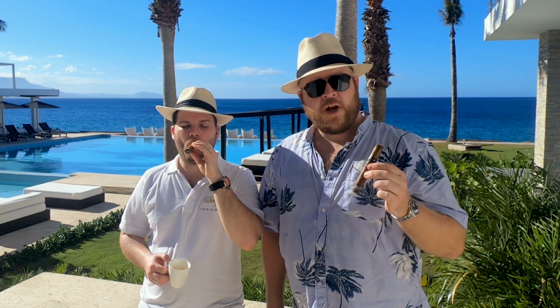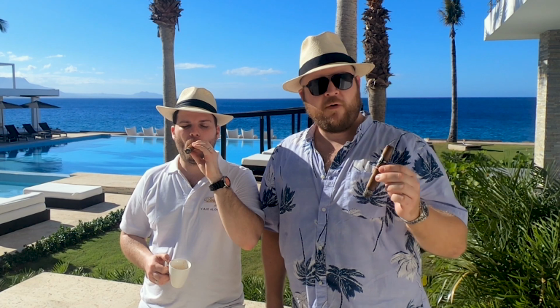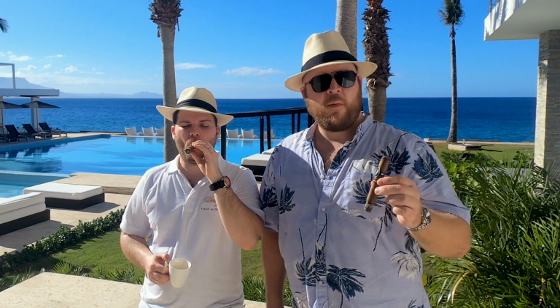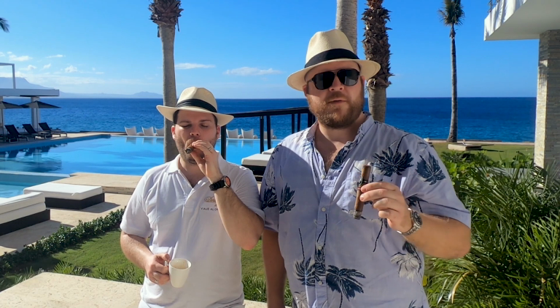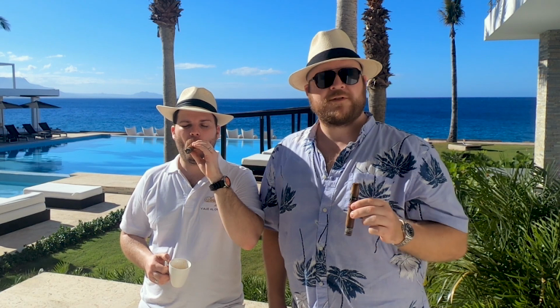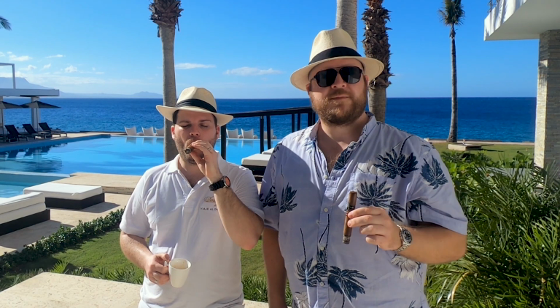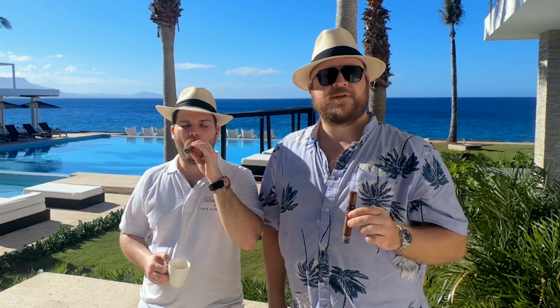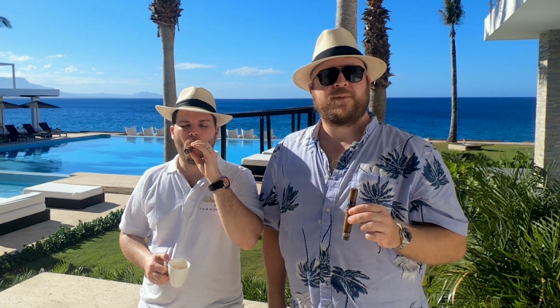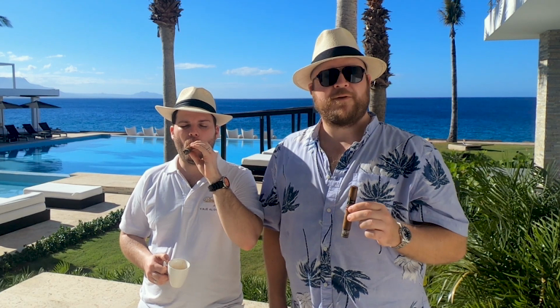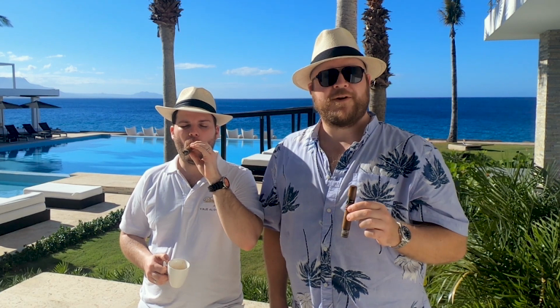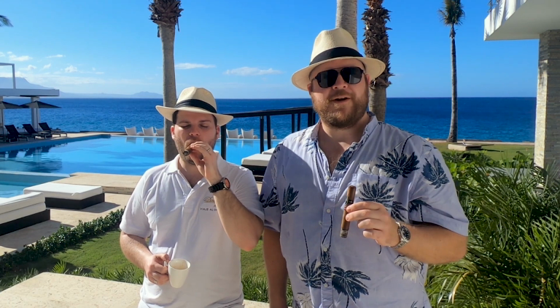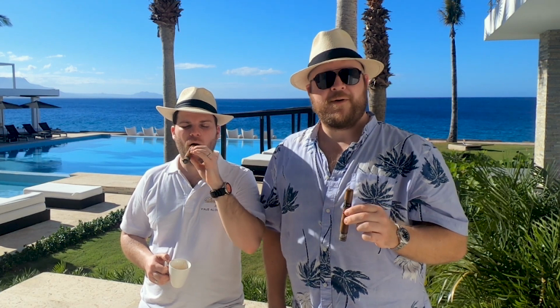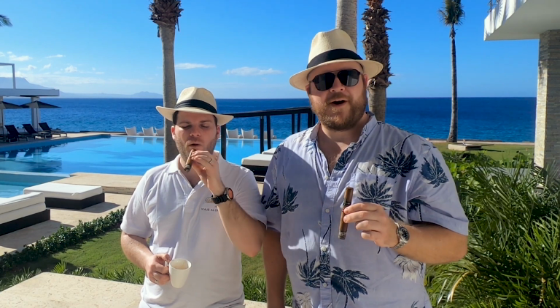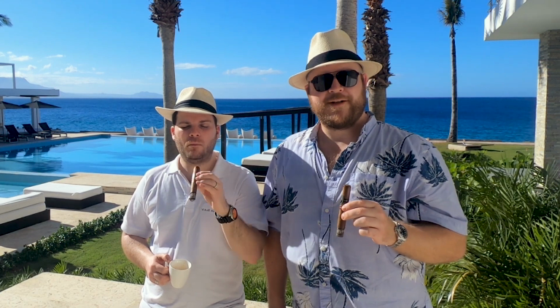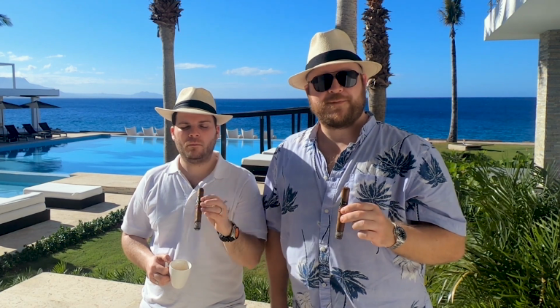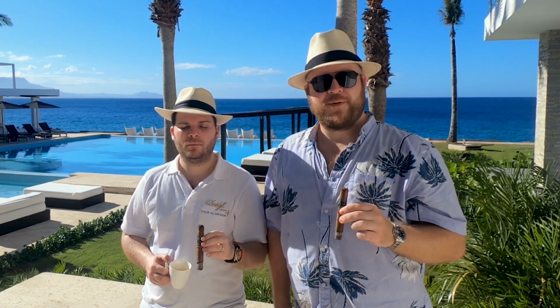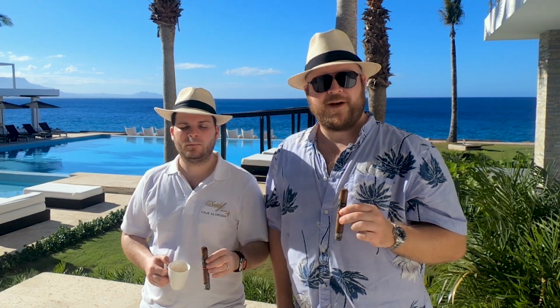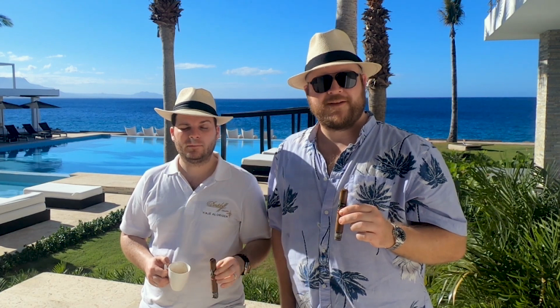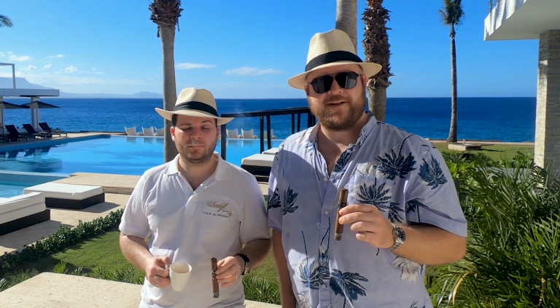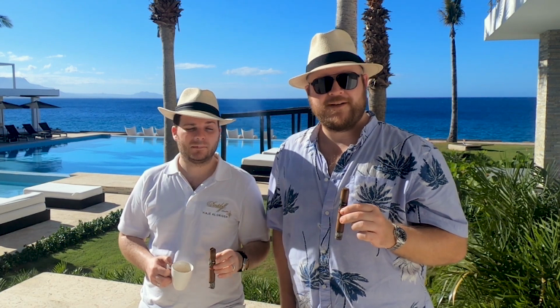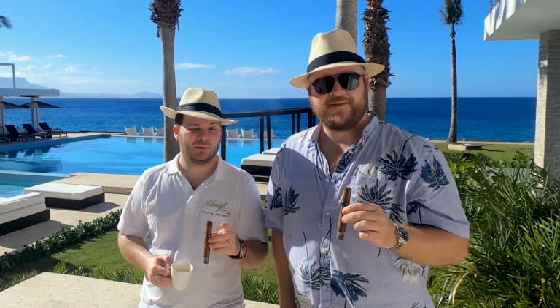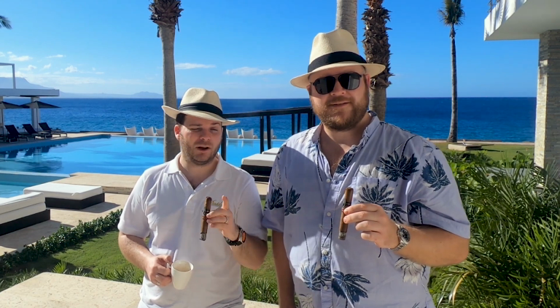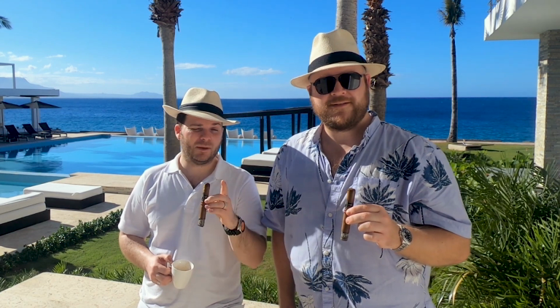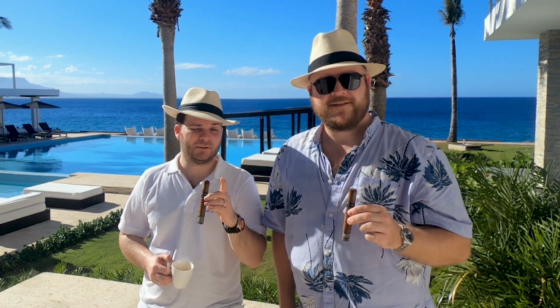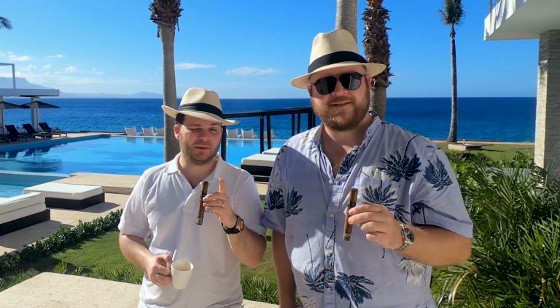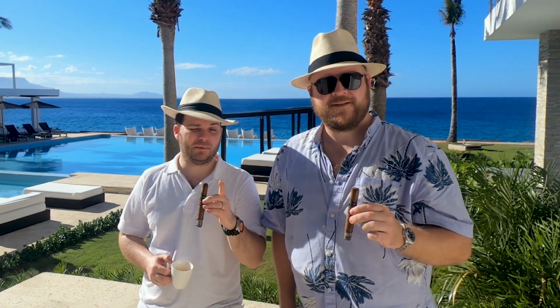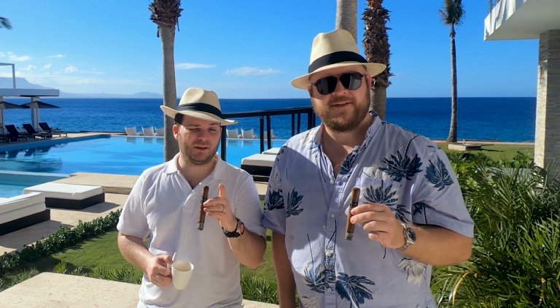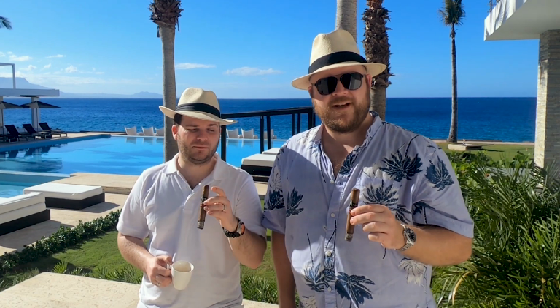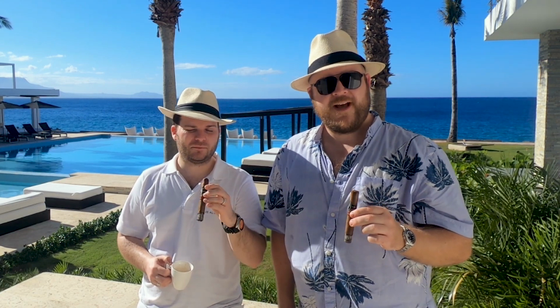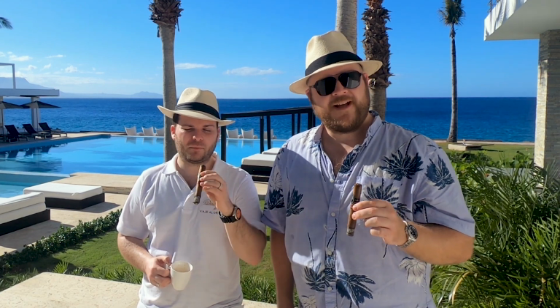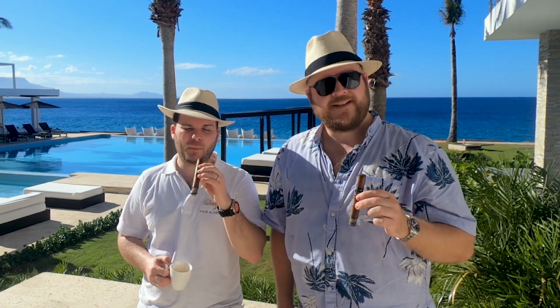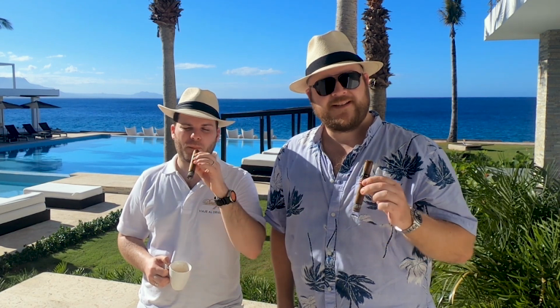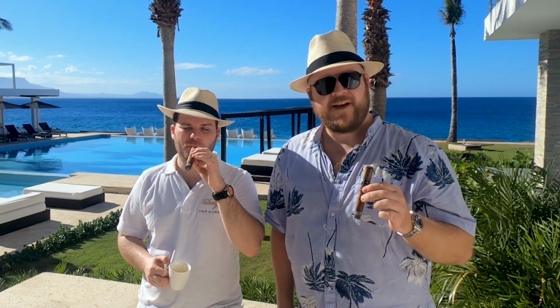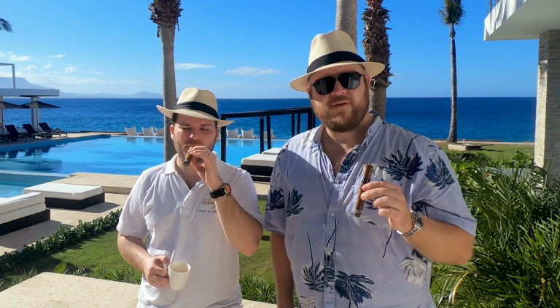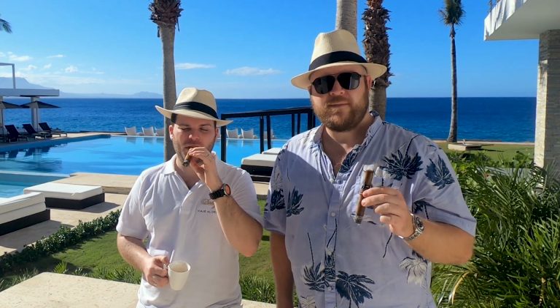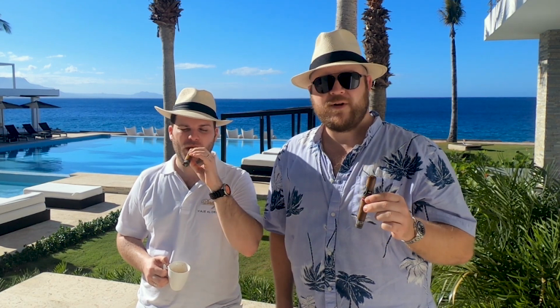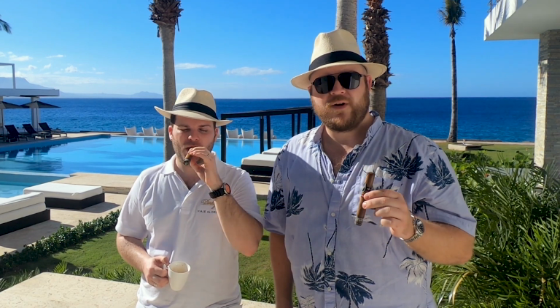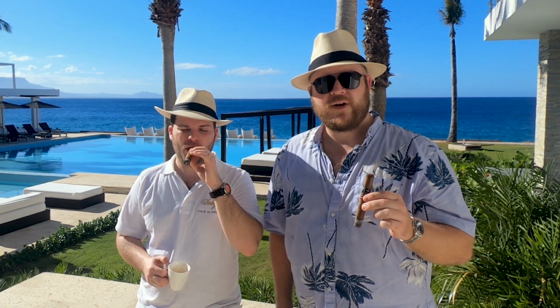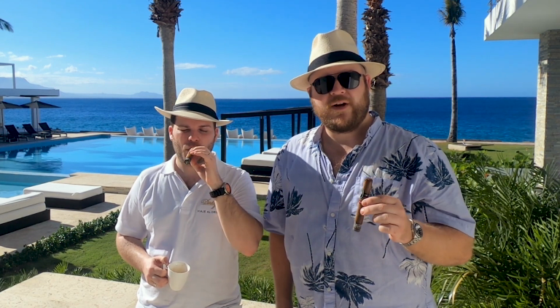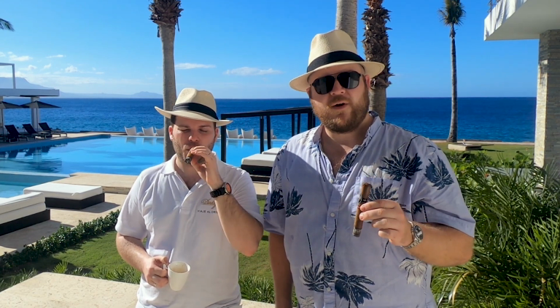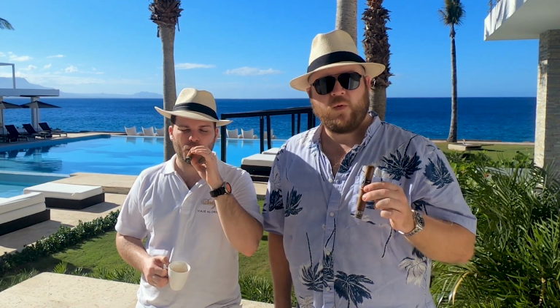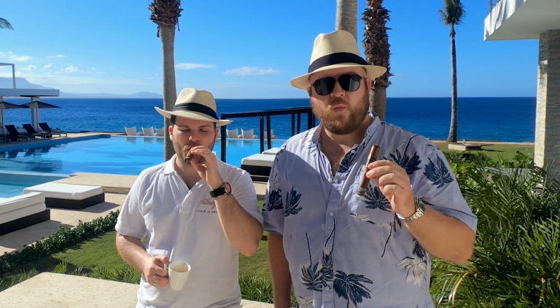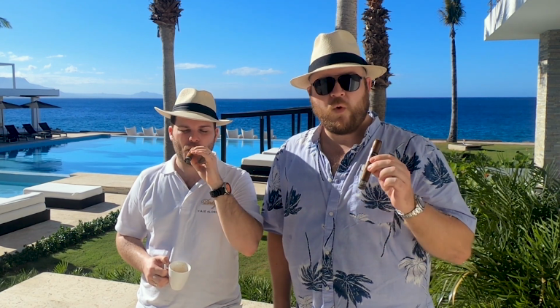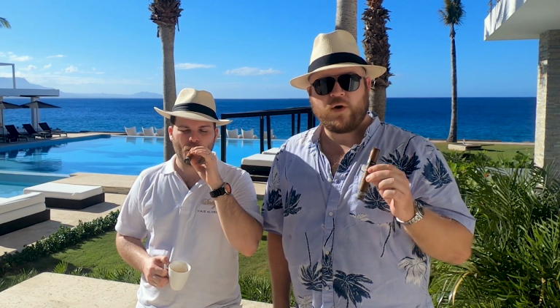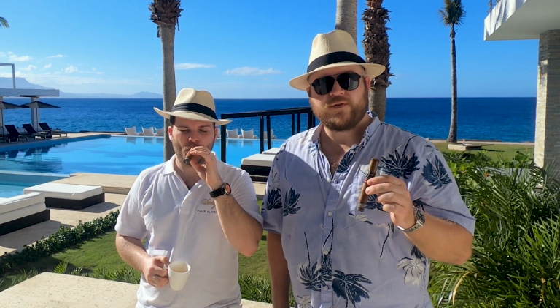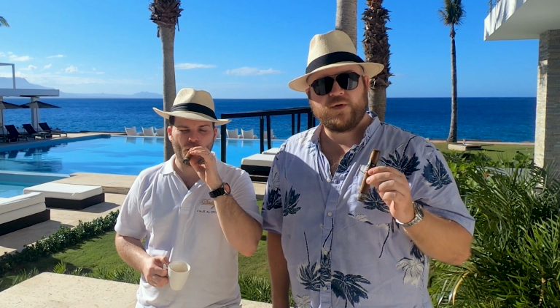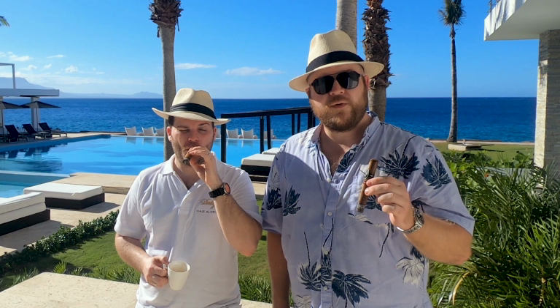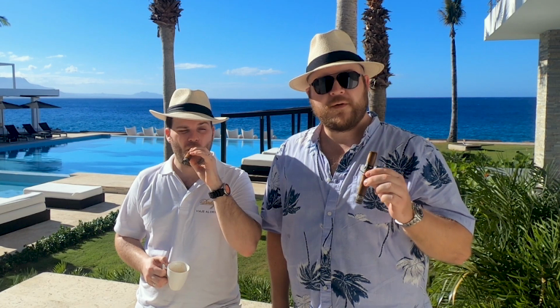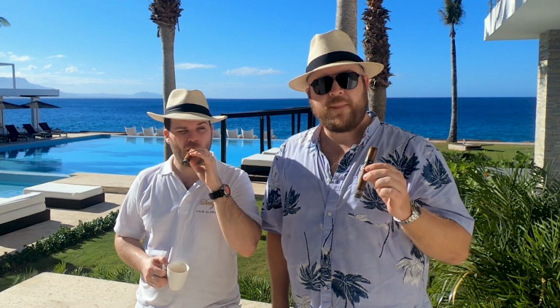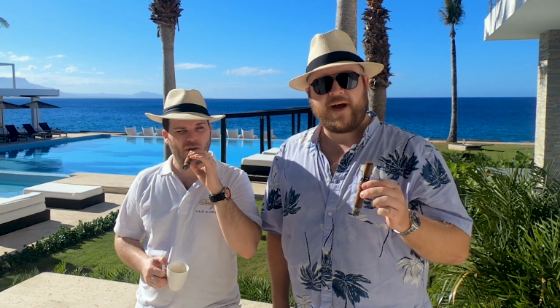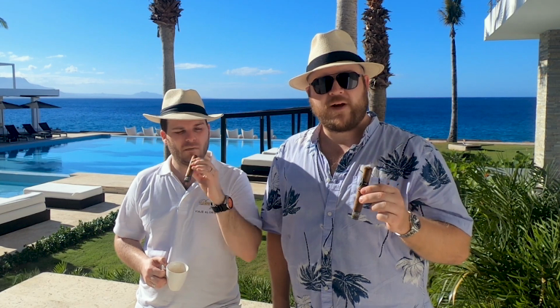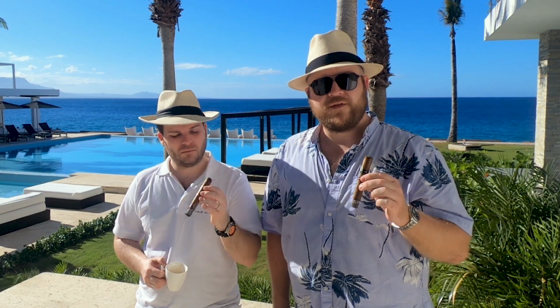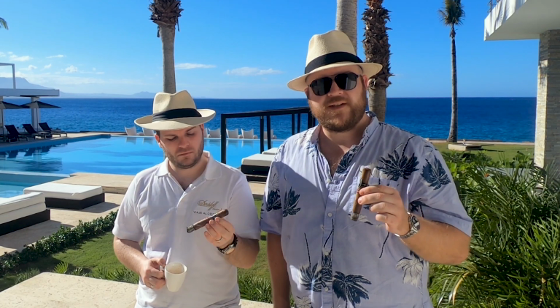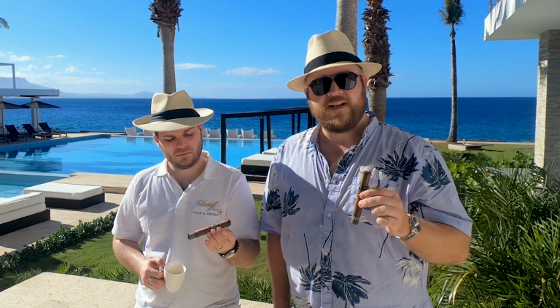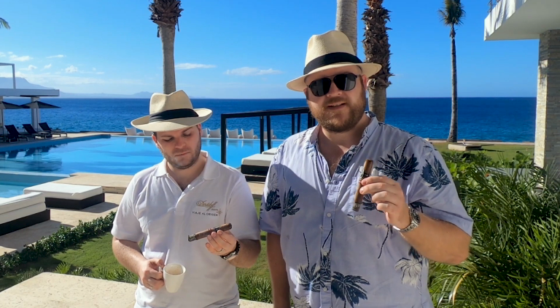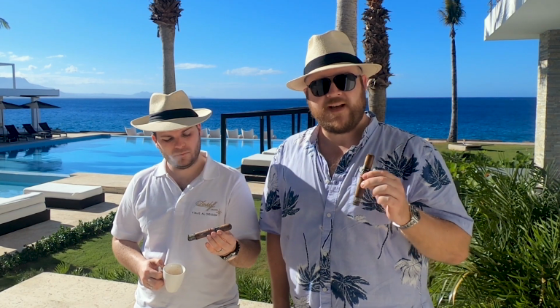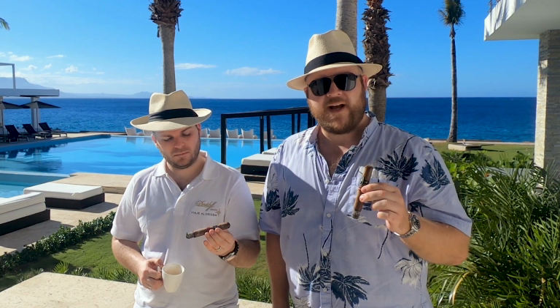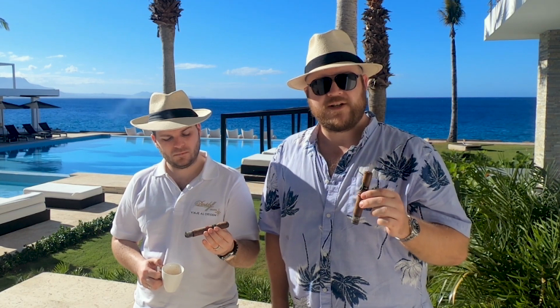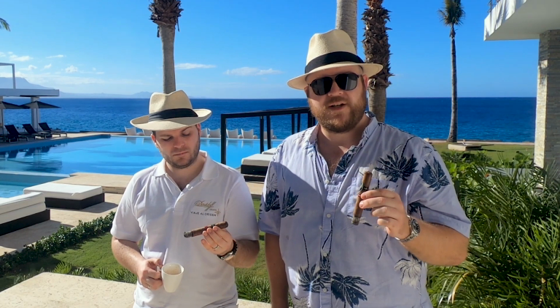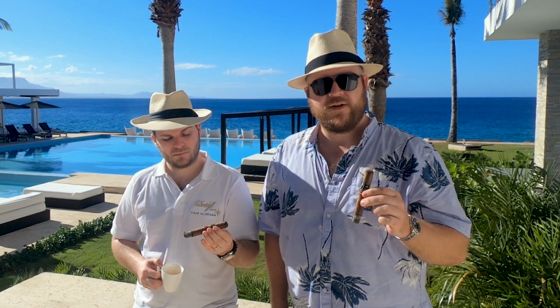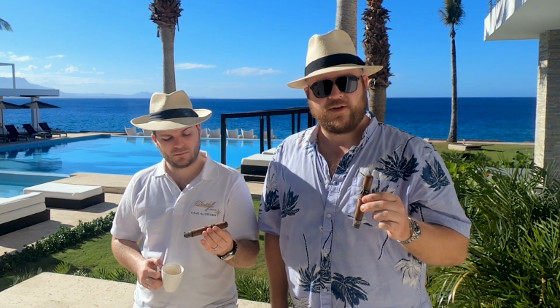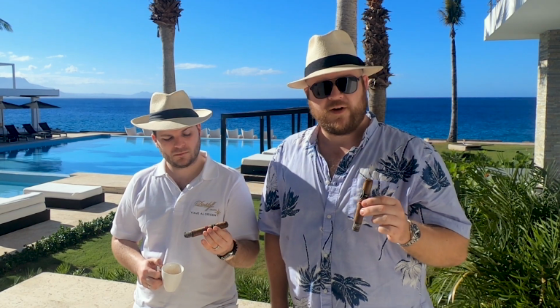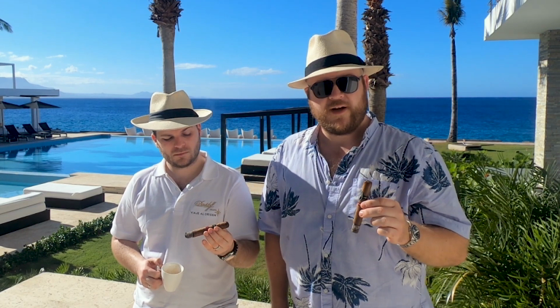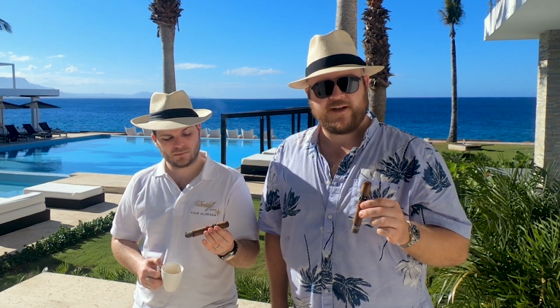Hello and welcome to Bespoke Unit. My name is Paul Anthony, I'm CP, and today we're going to be looking at what tobacco seeds actually look like.